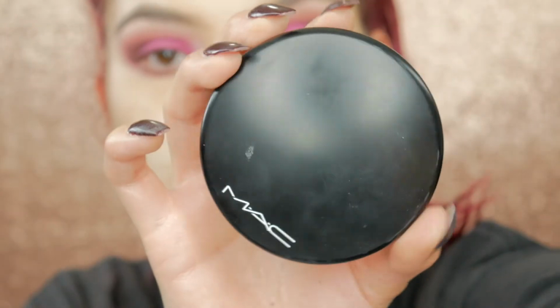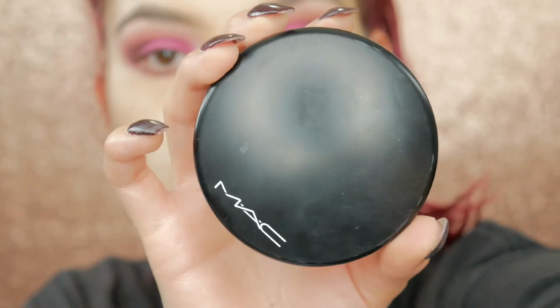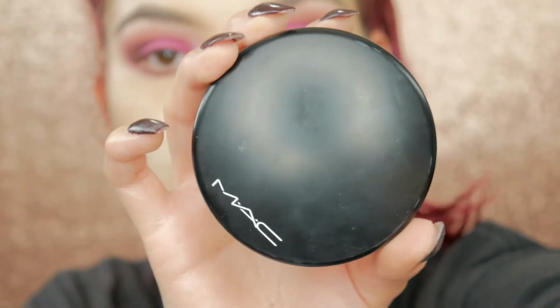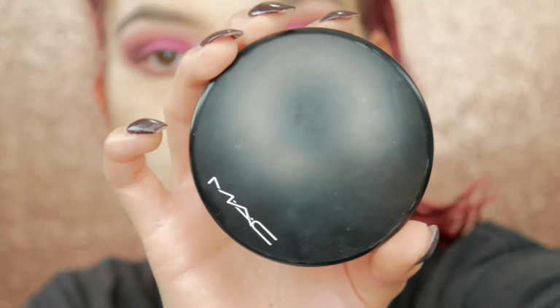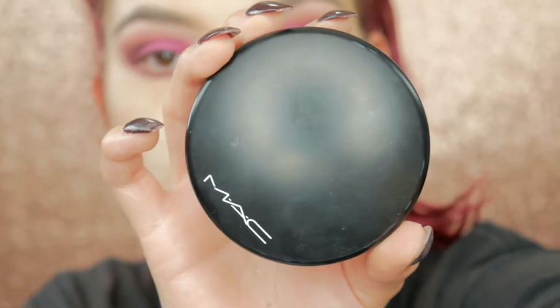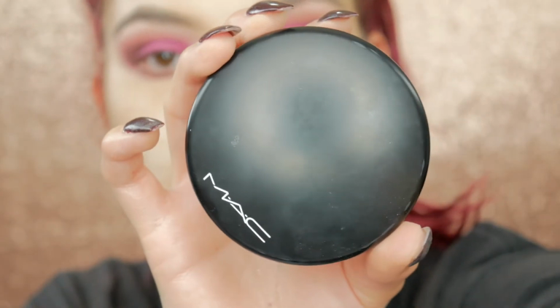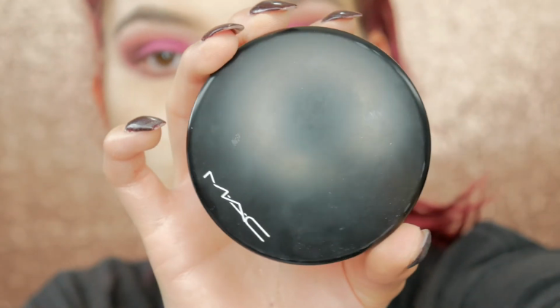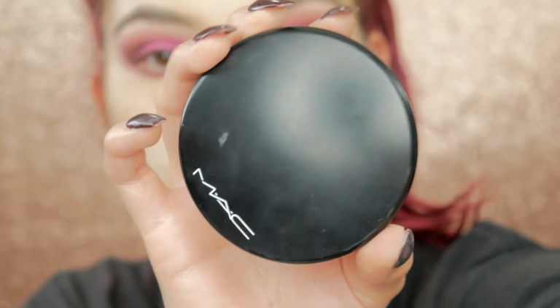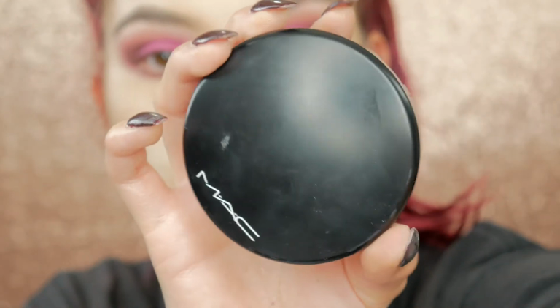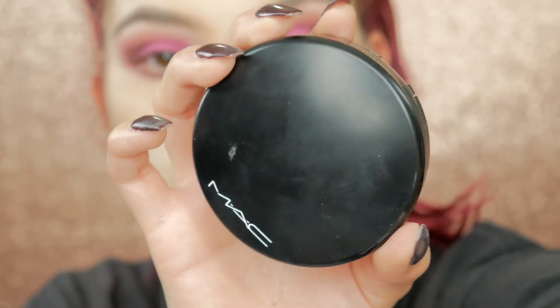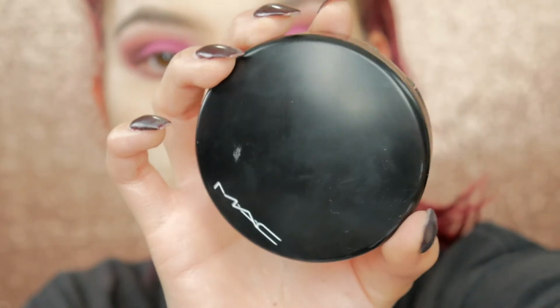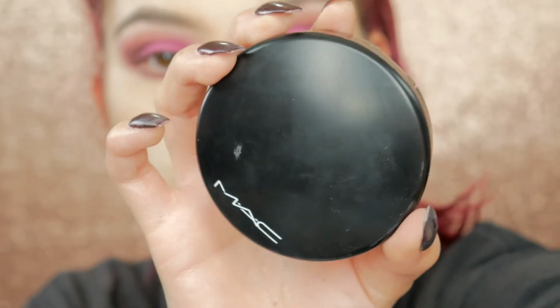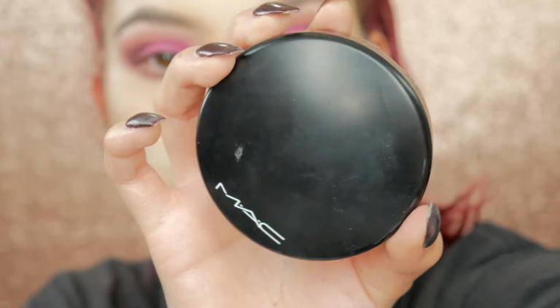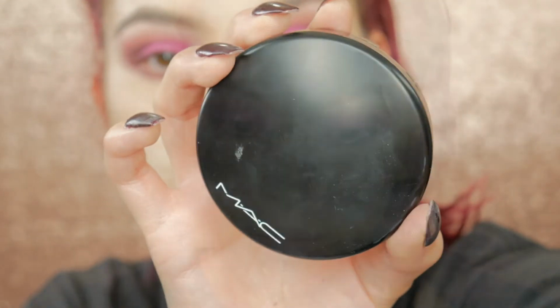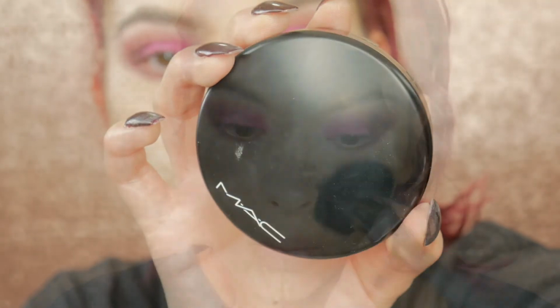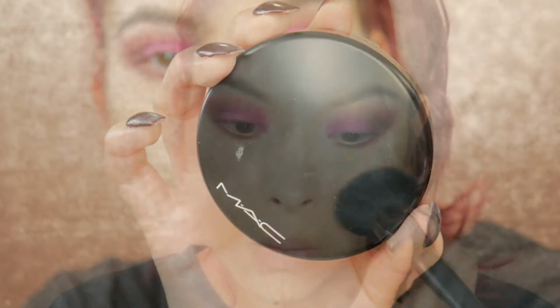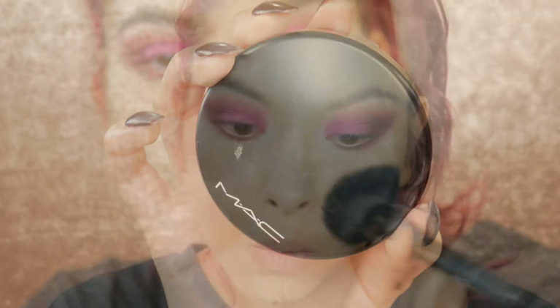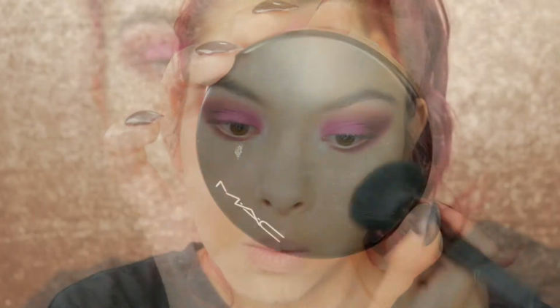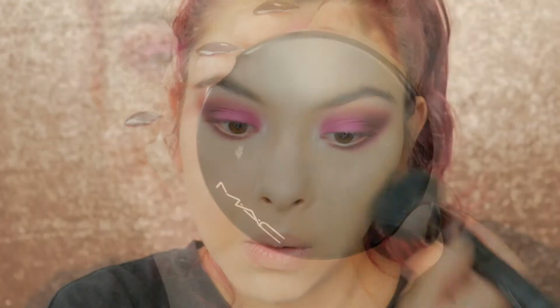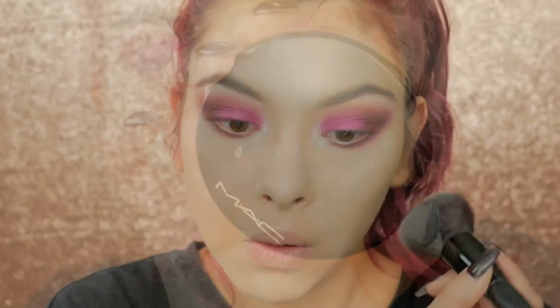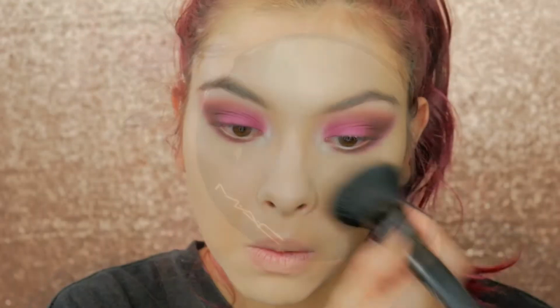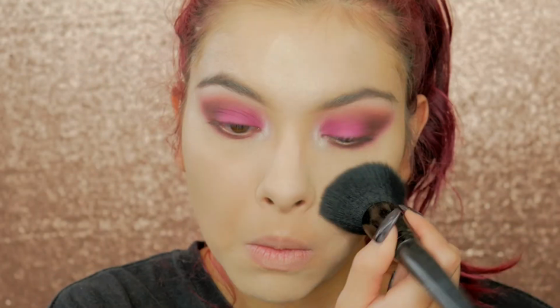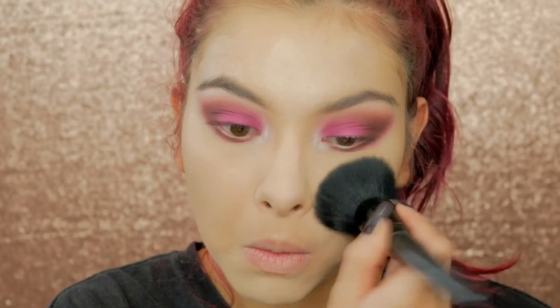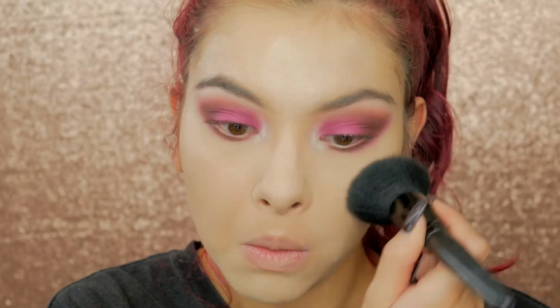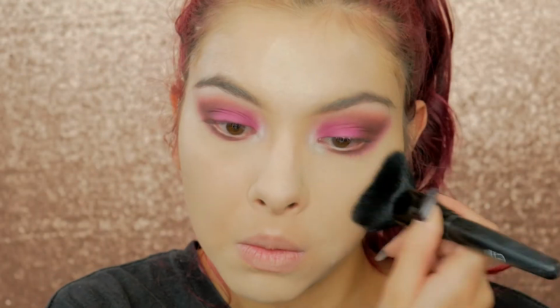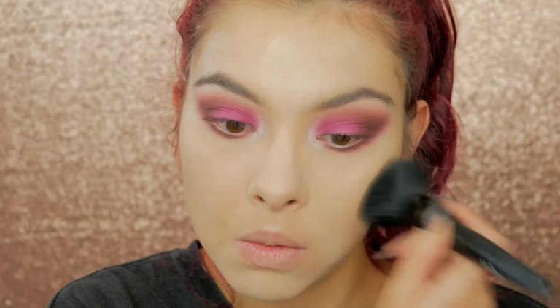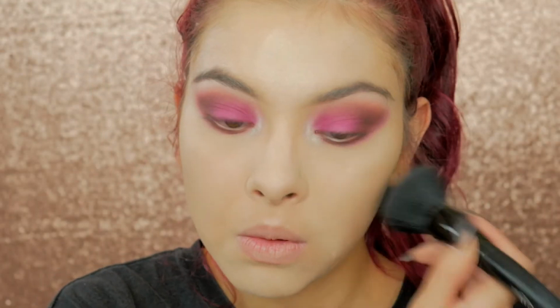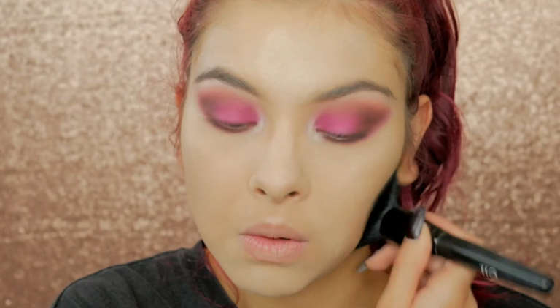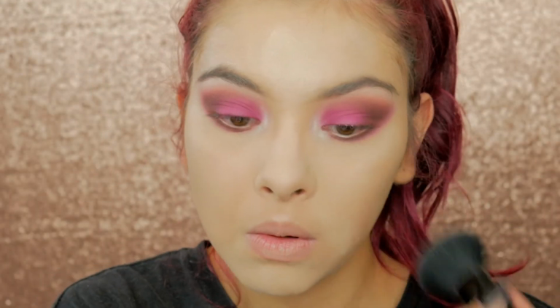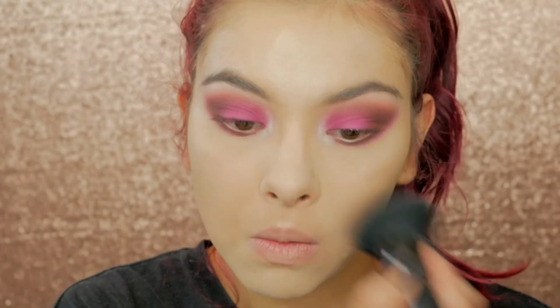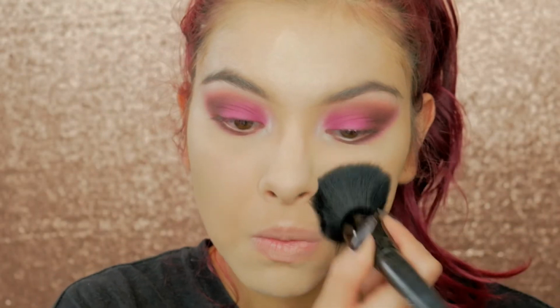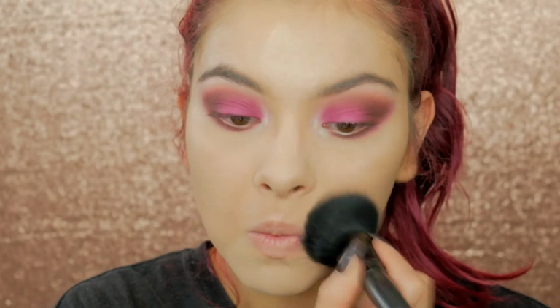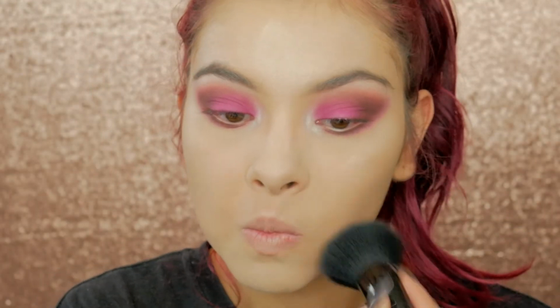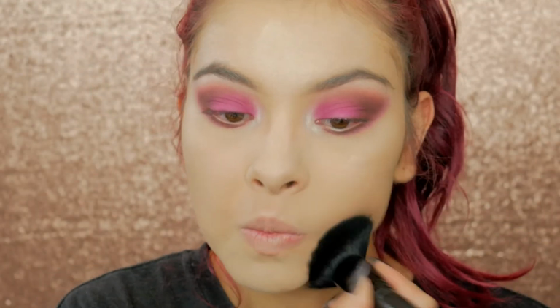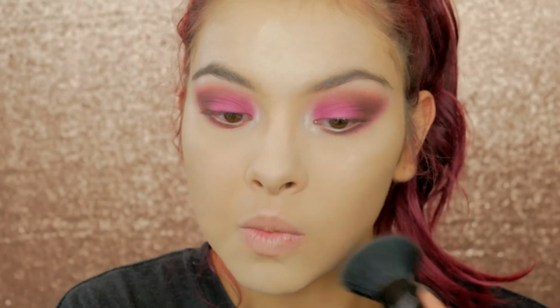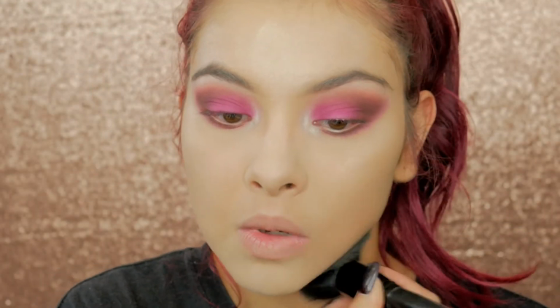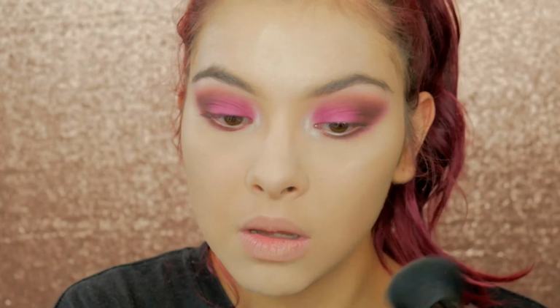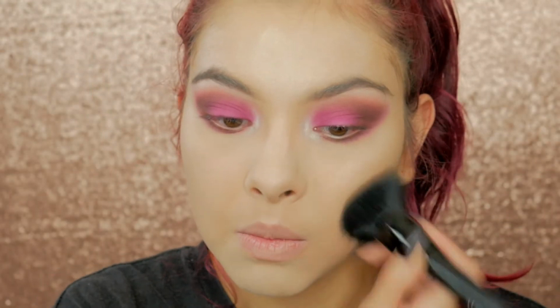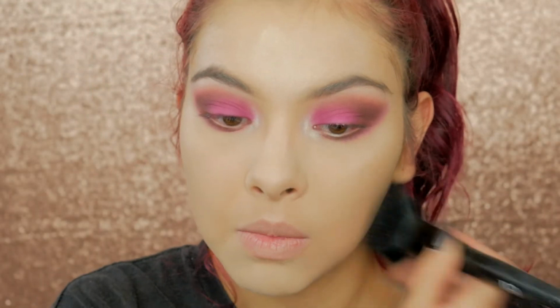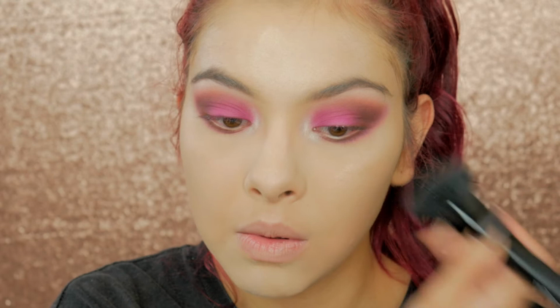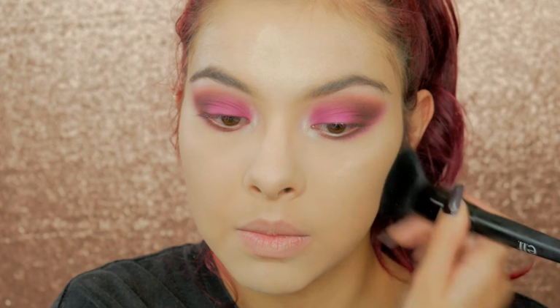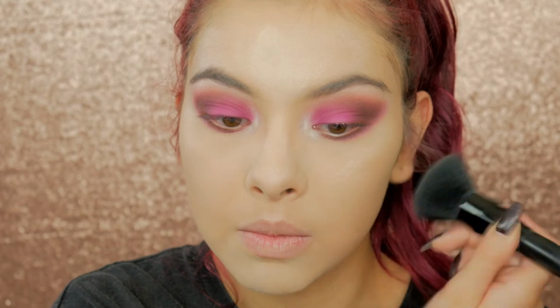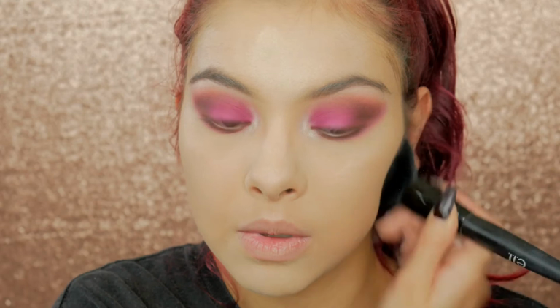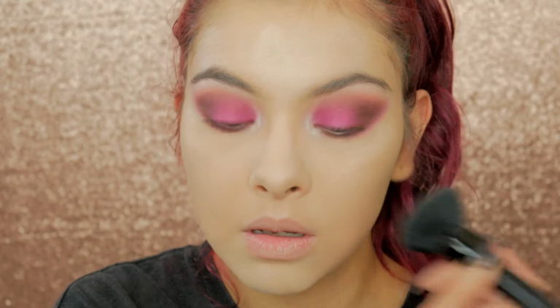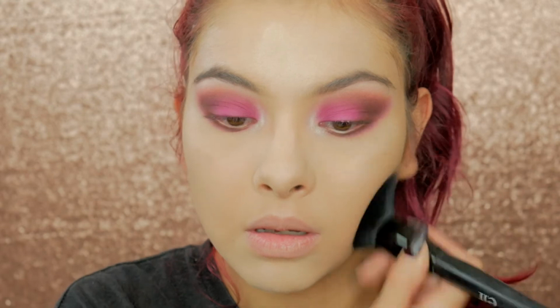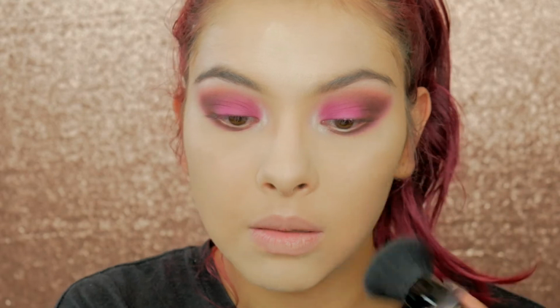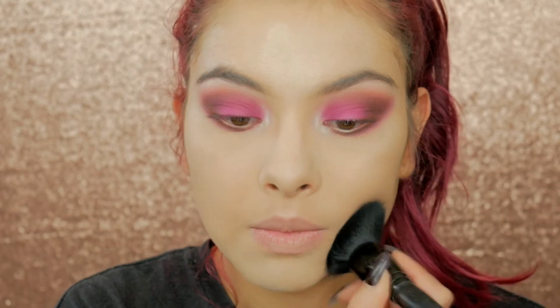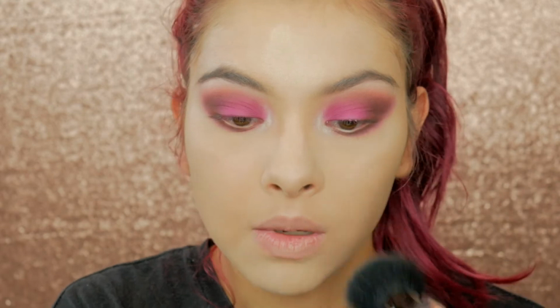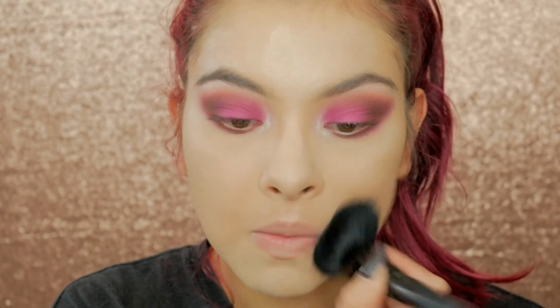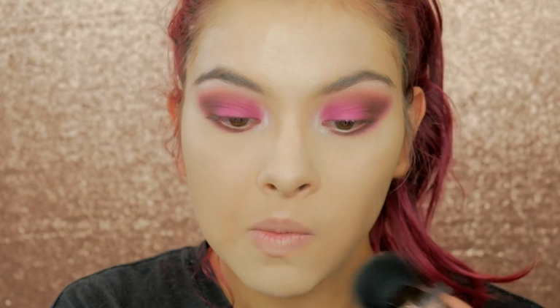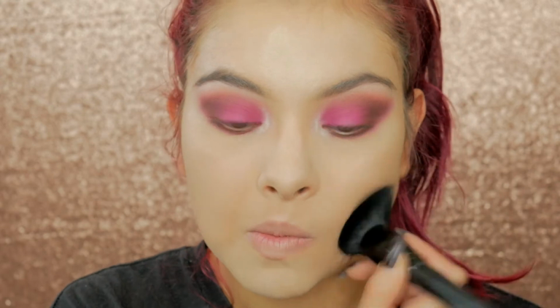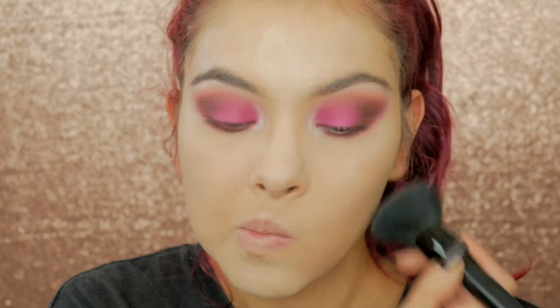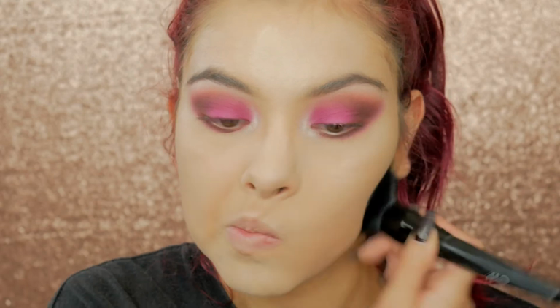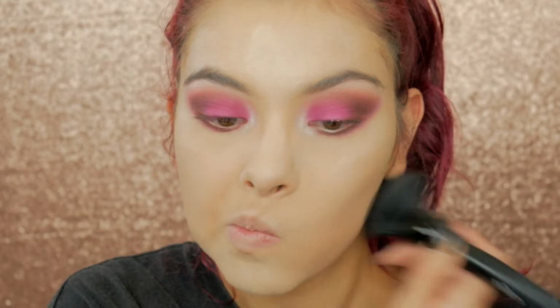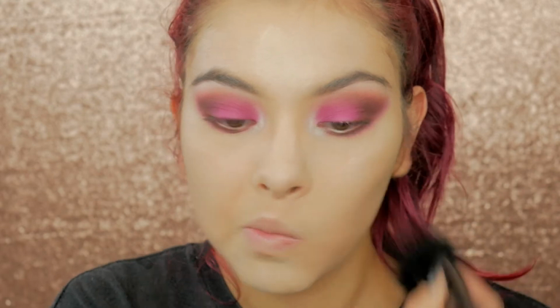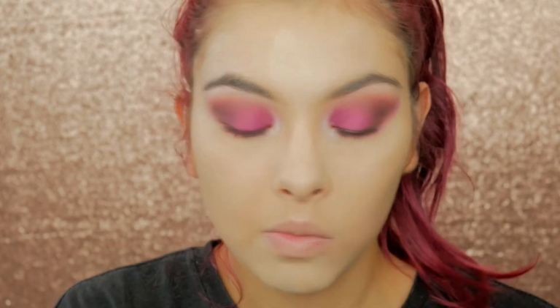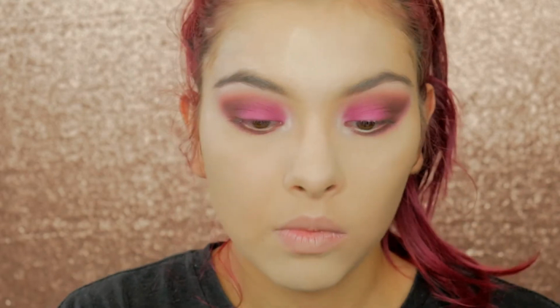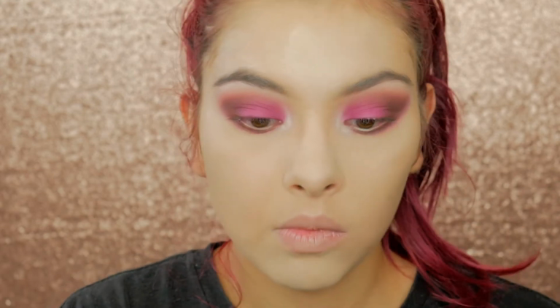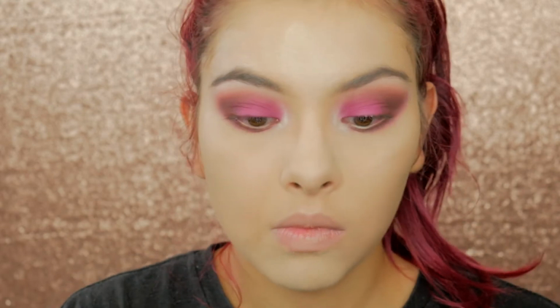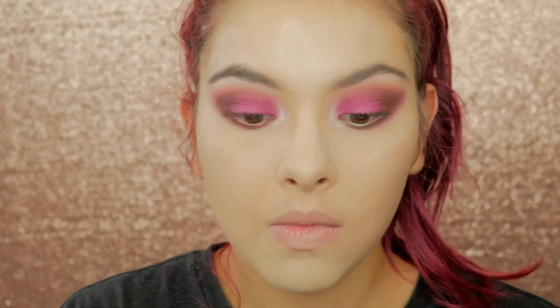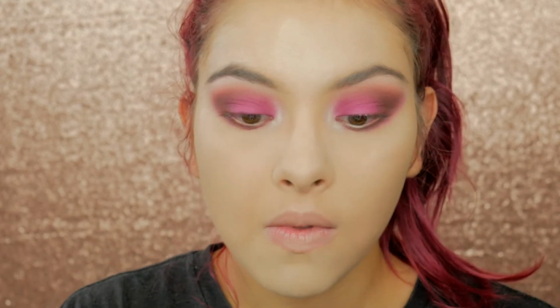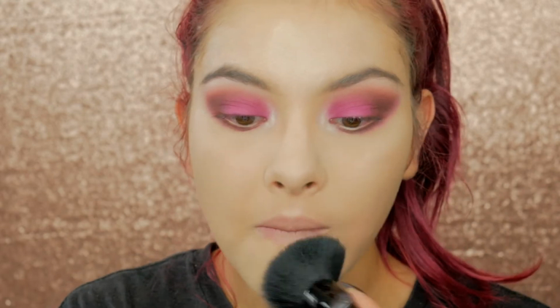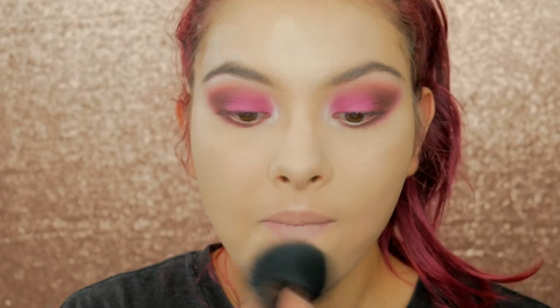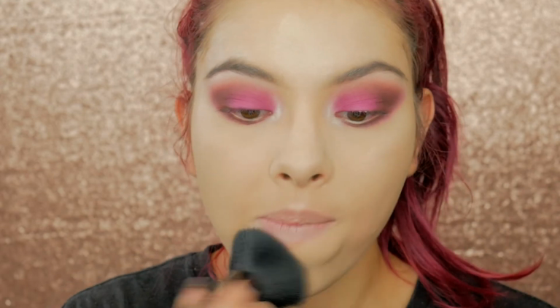To buff away the bake, I'm taking my MAC Mineralize Skin Finish in the shade Medium Golden to buff away that baking powder.